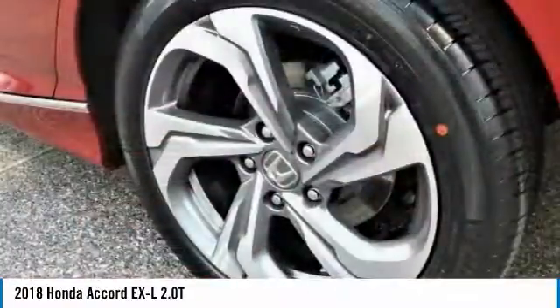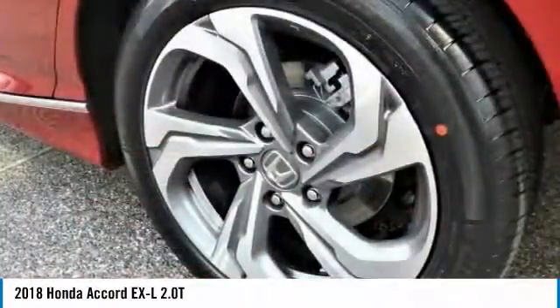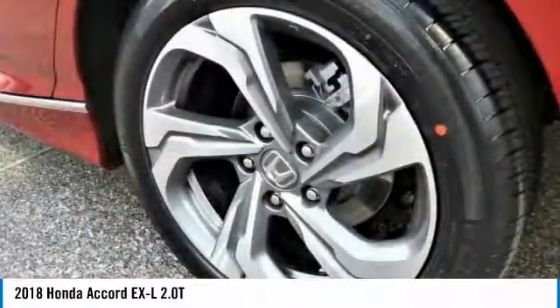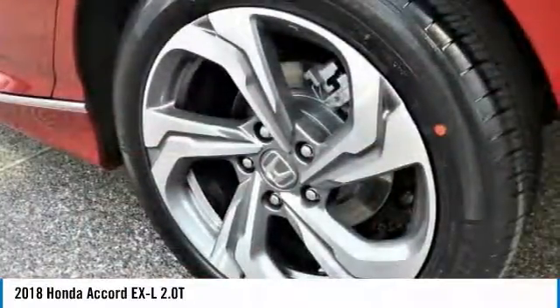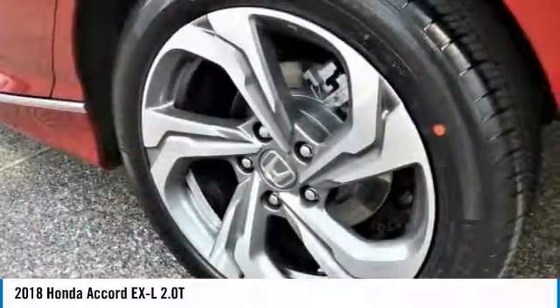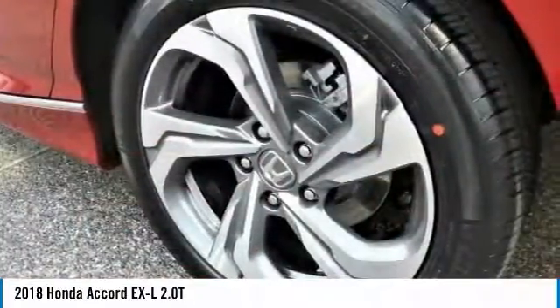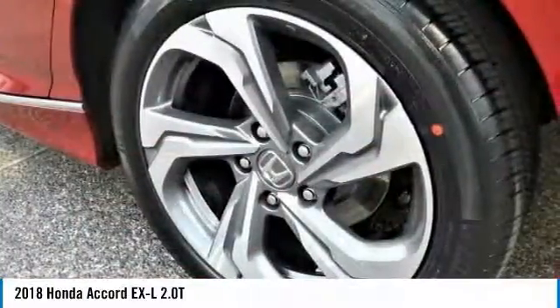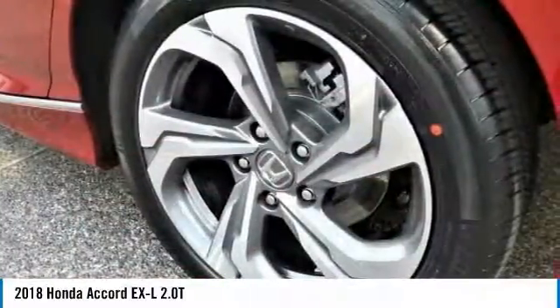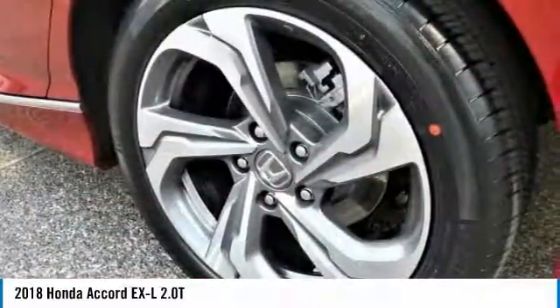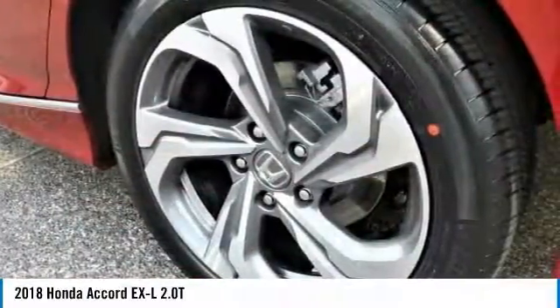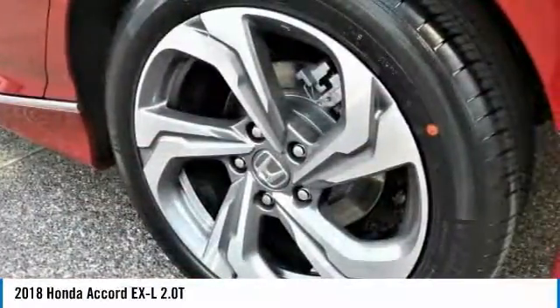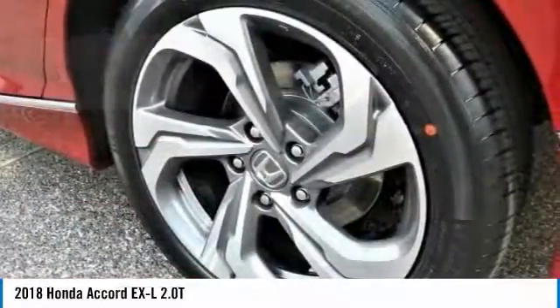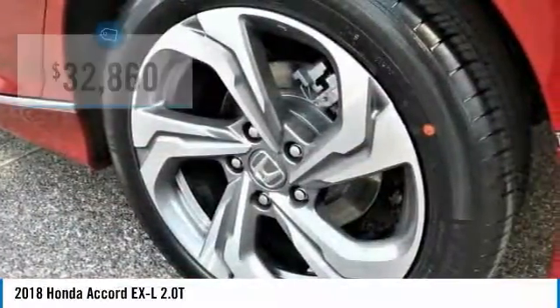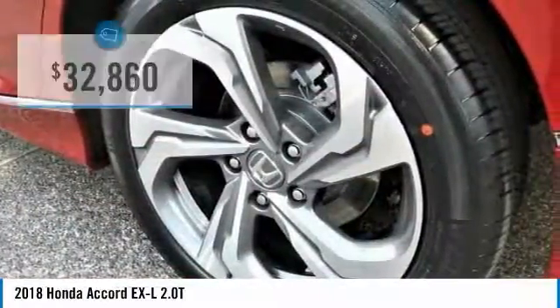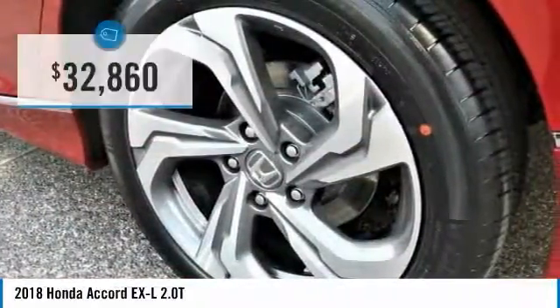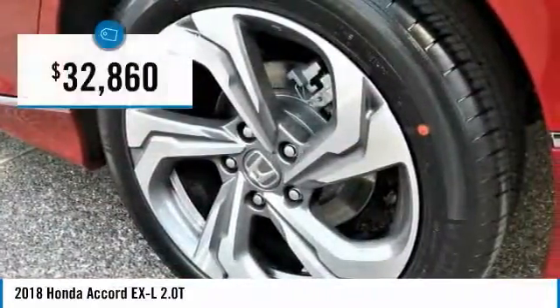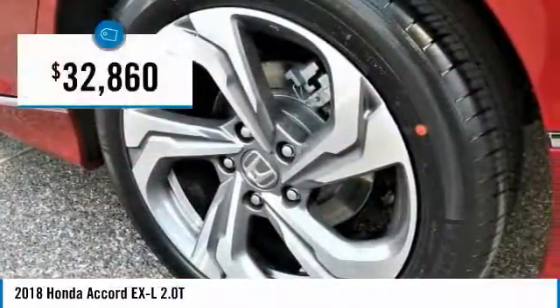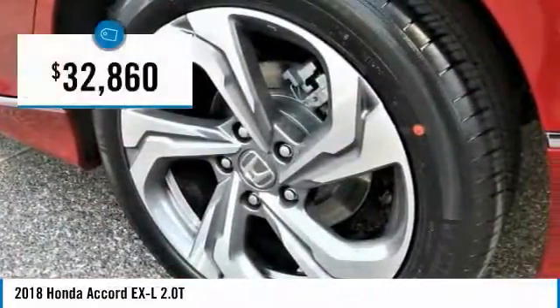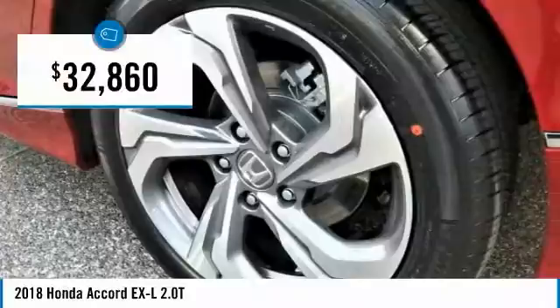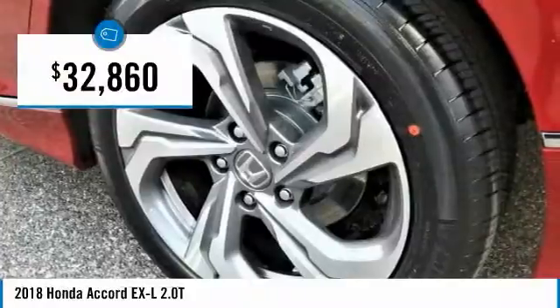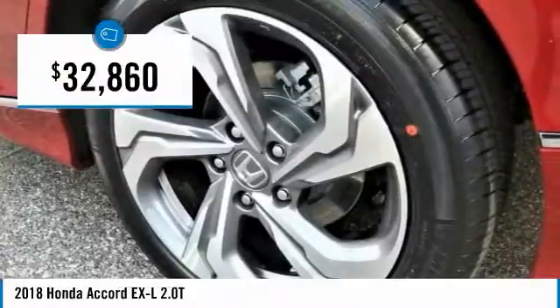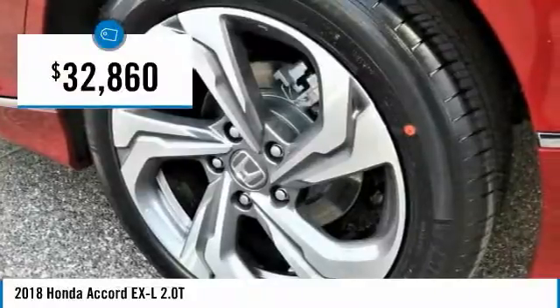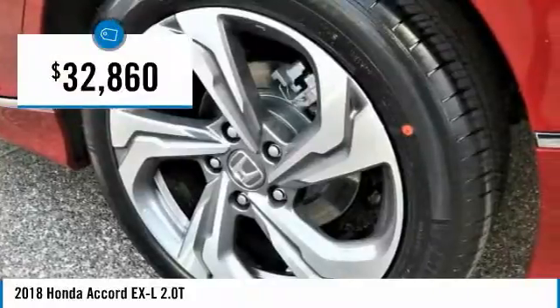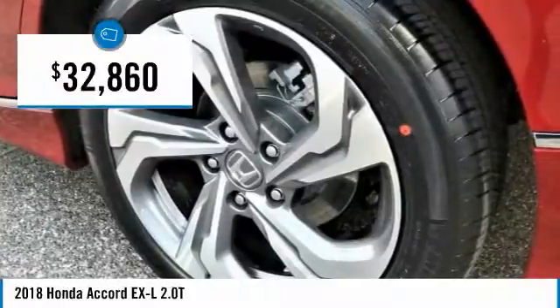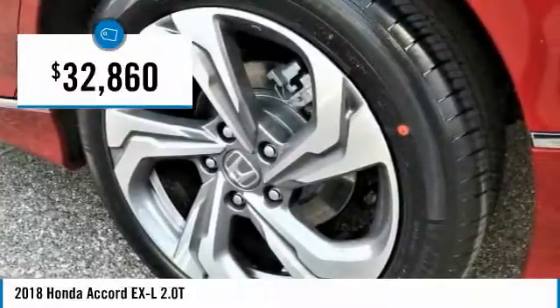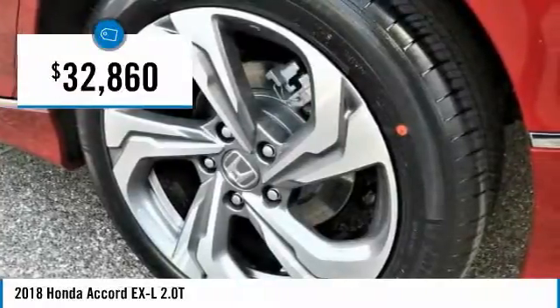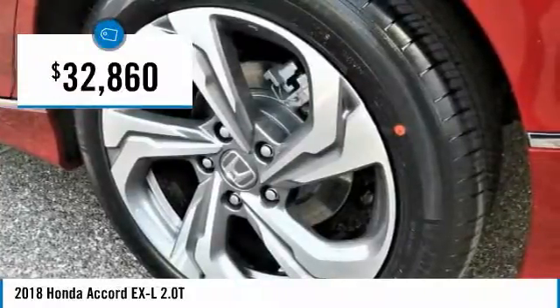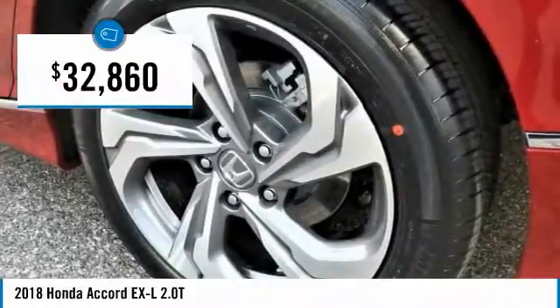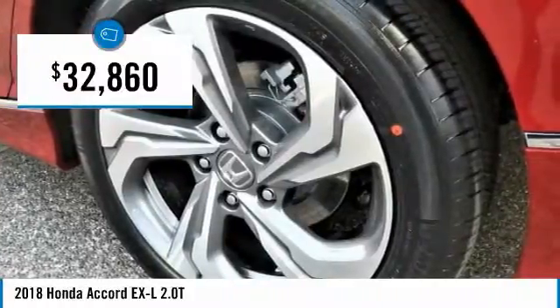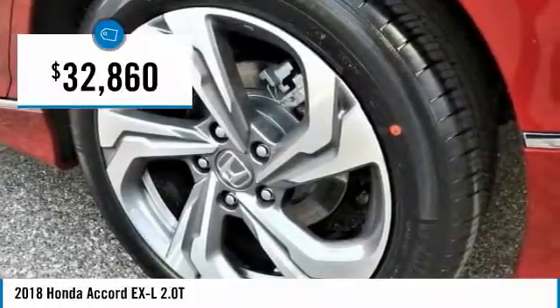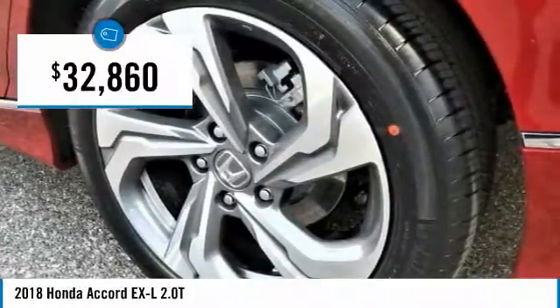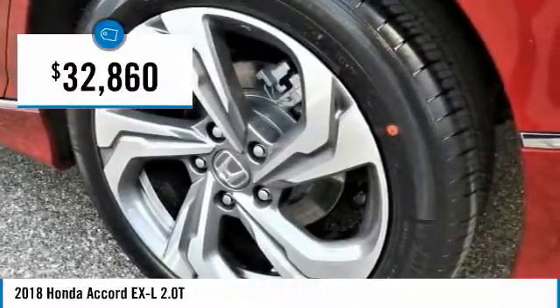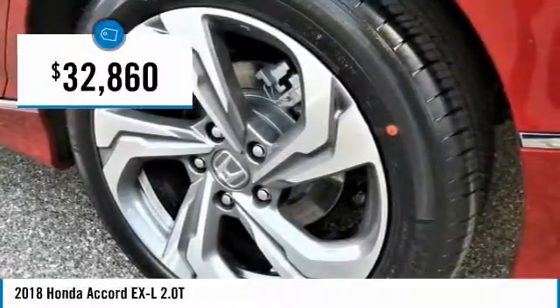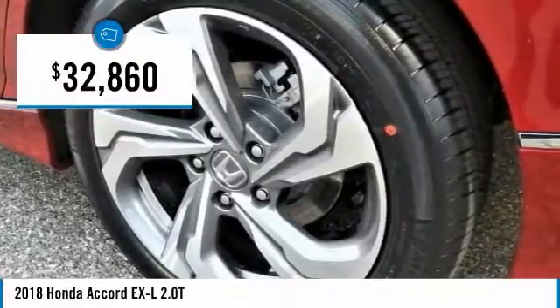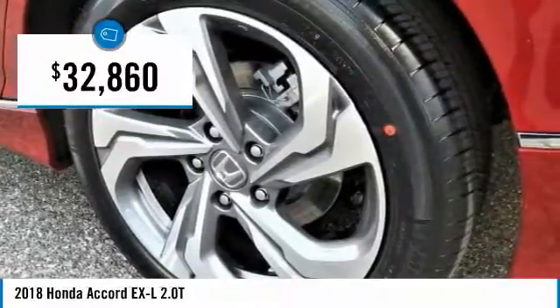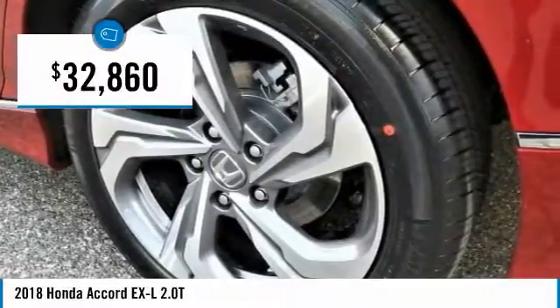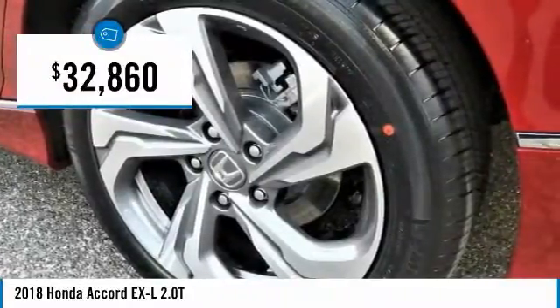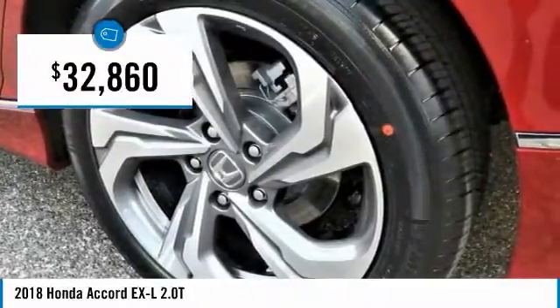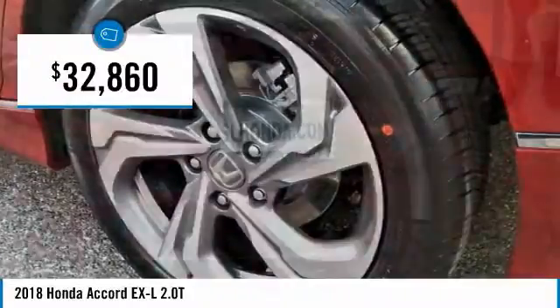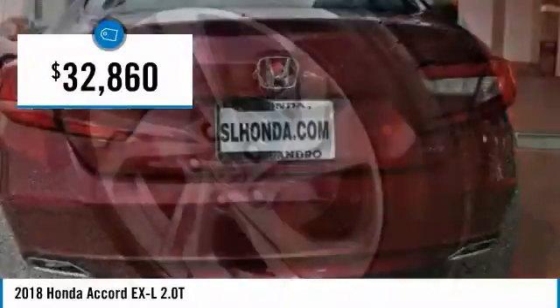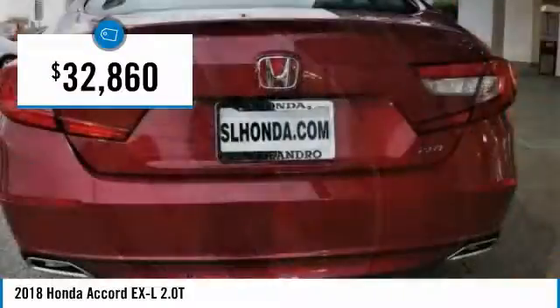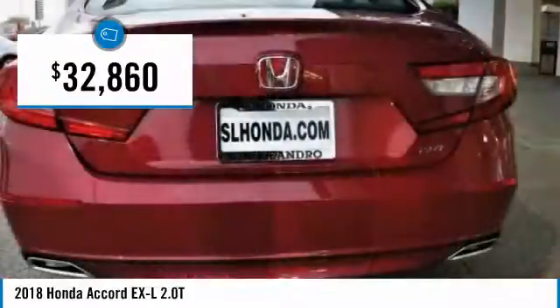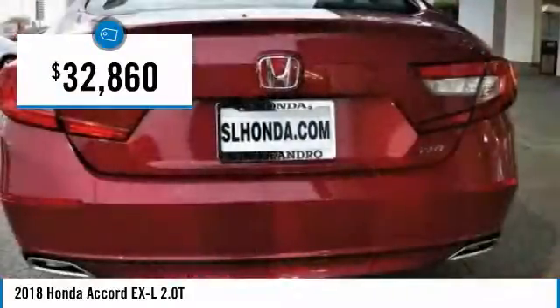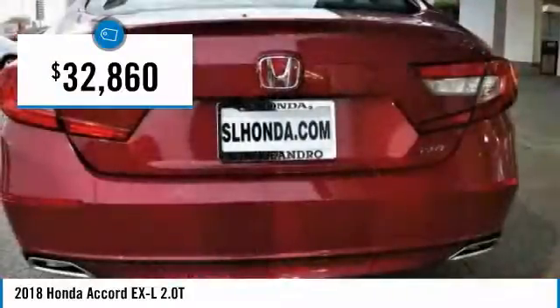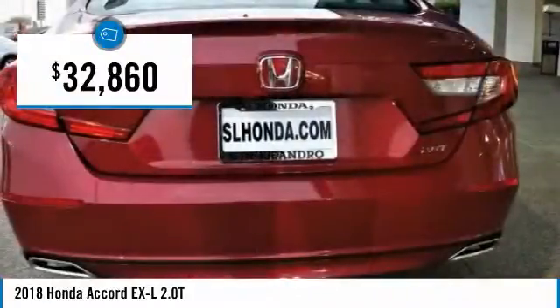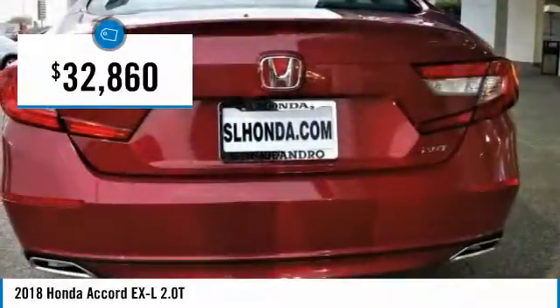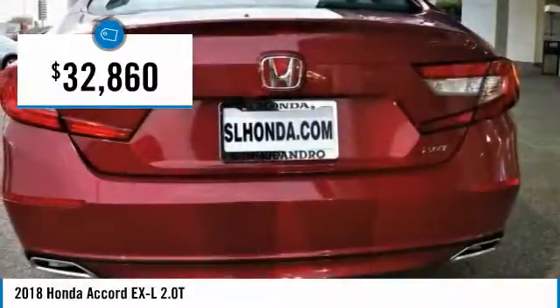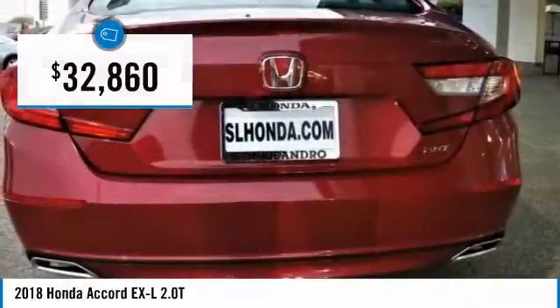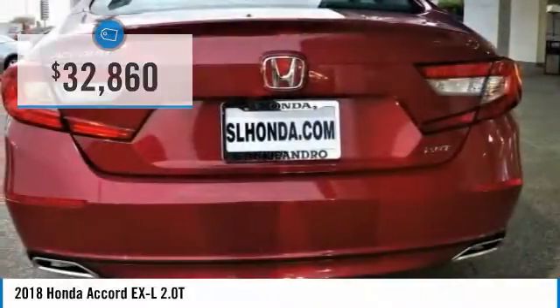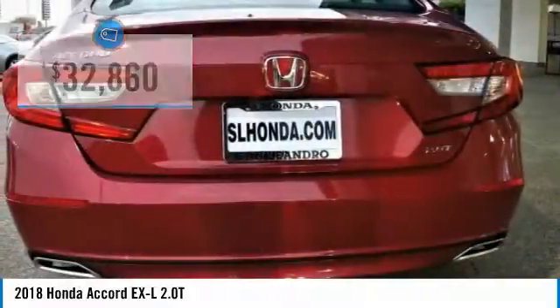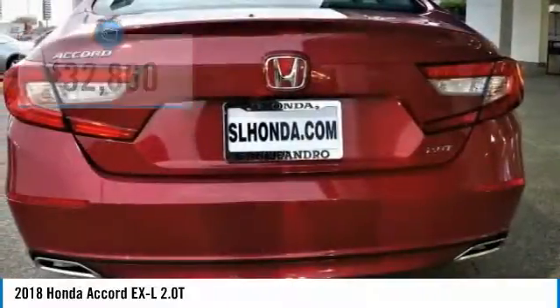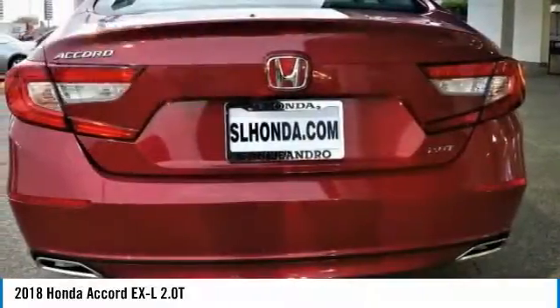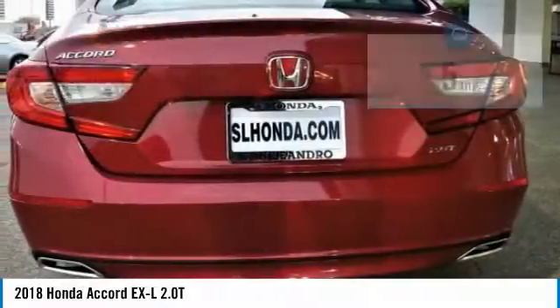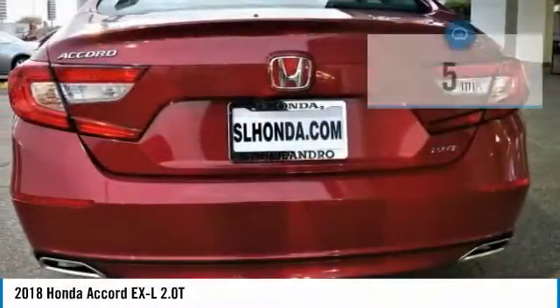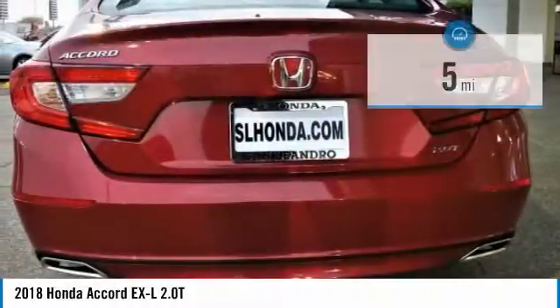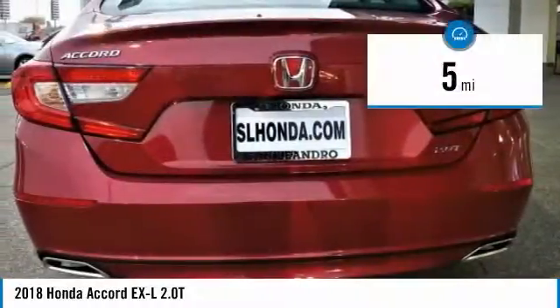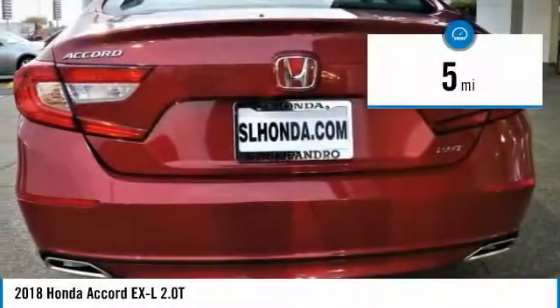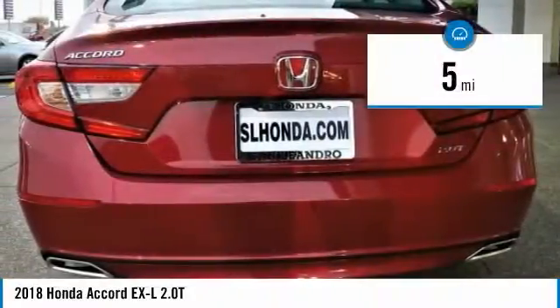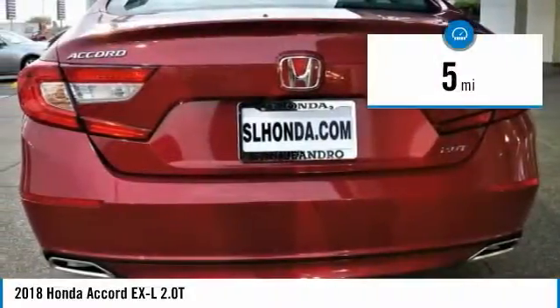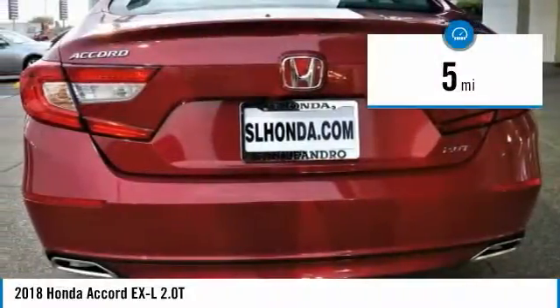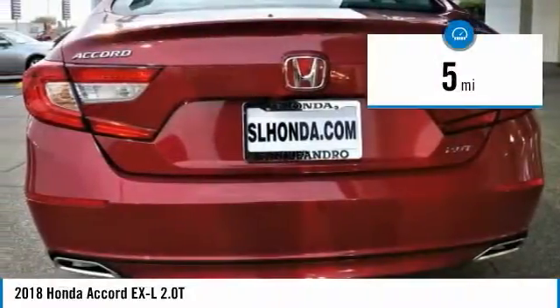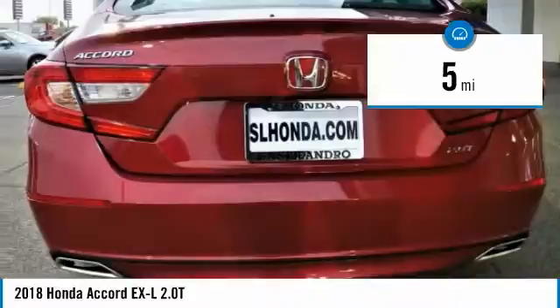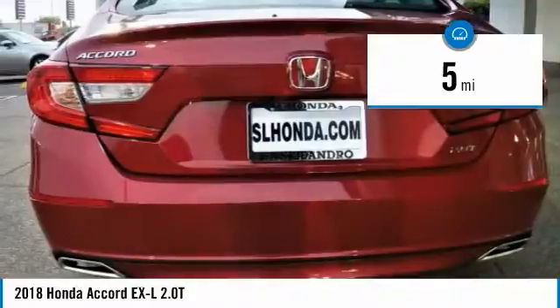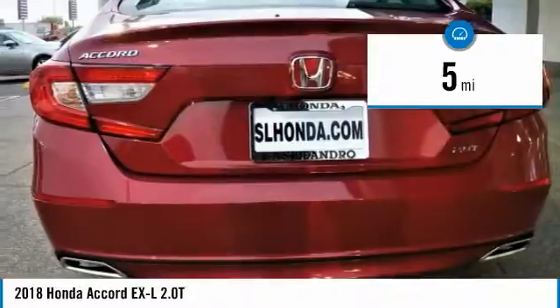Cost stock number 41155, Honda product VIN number 1HGCV2F54JAL06149.